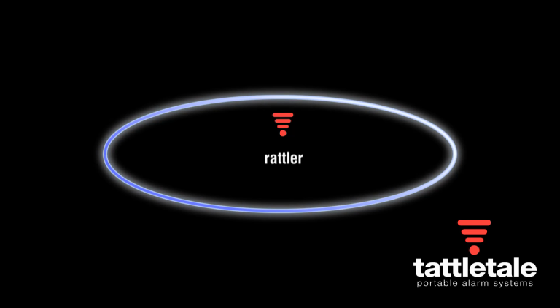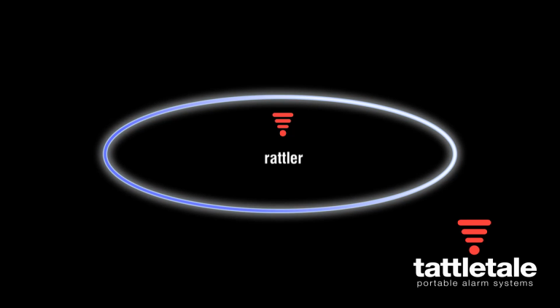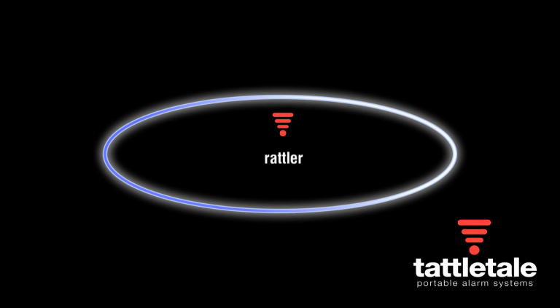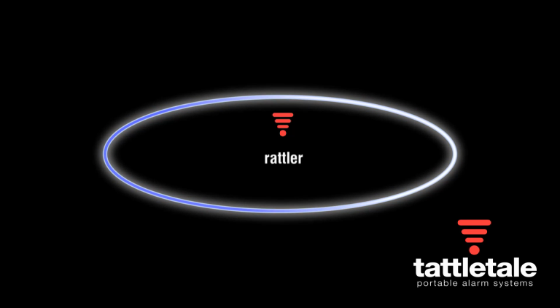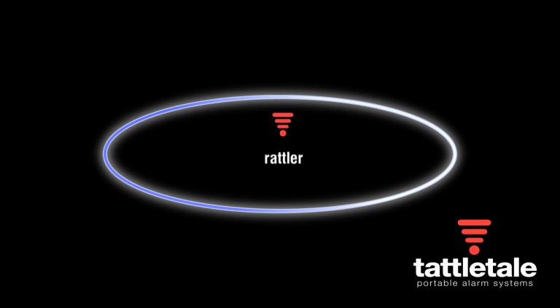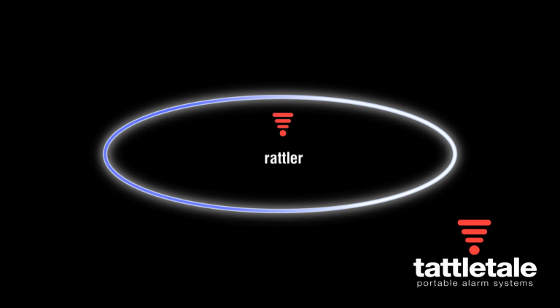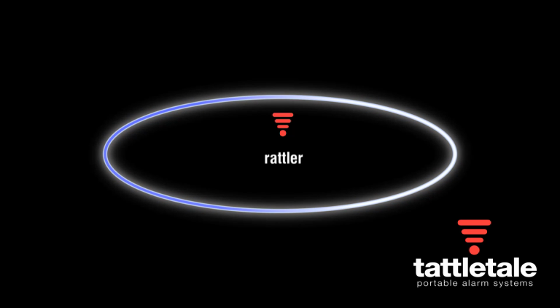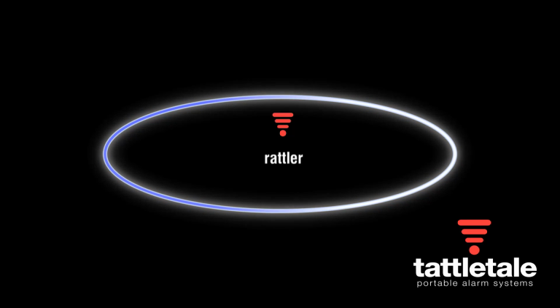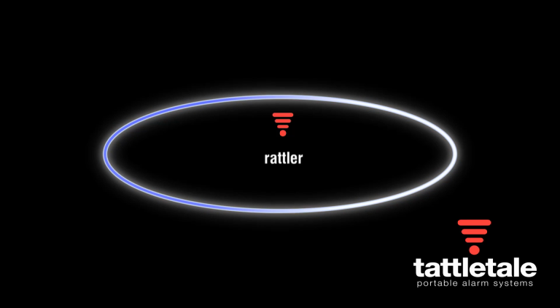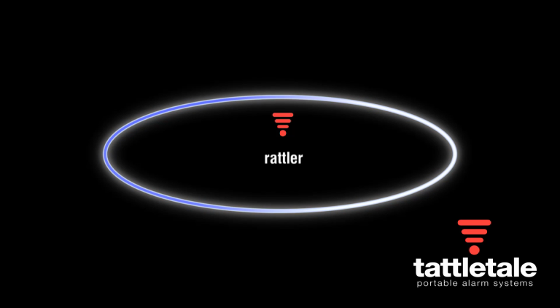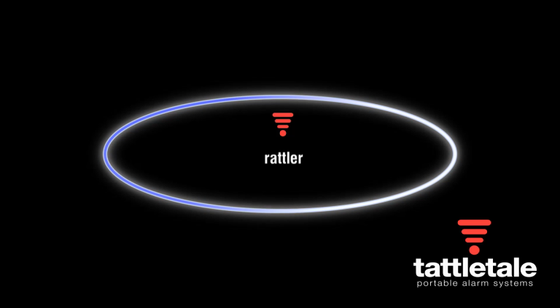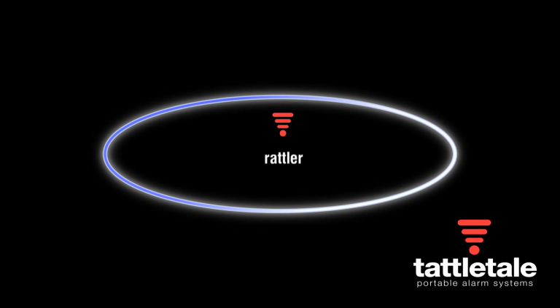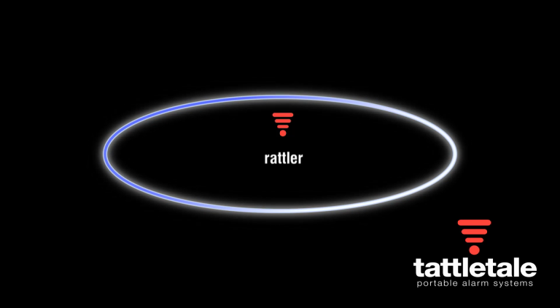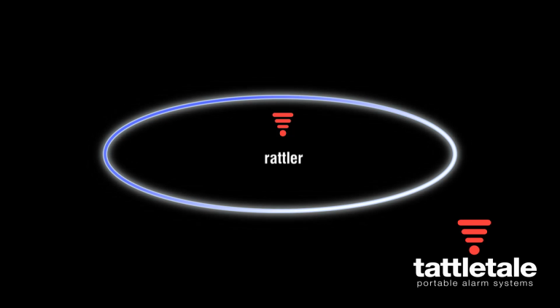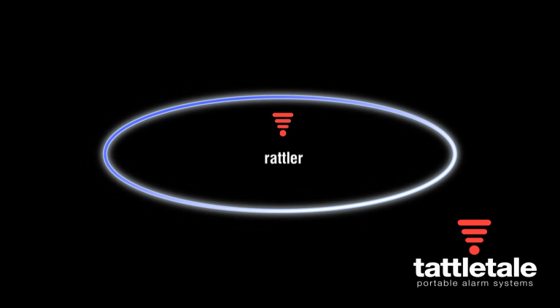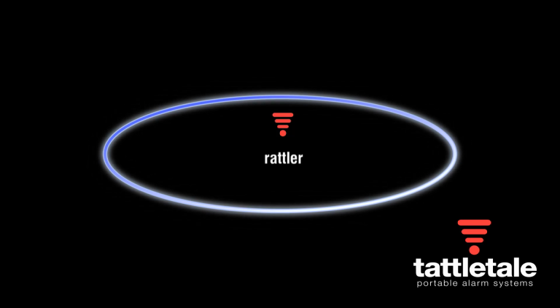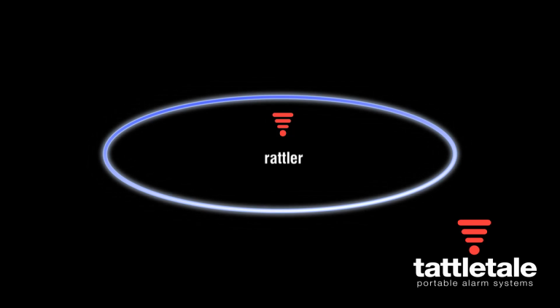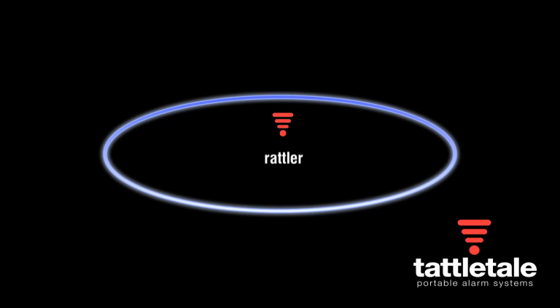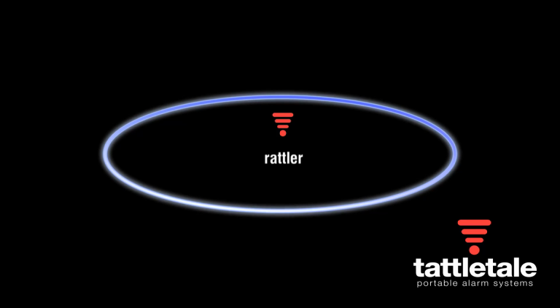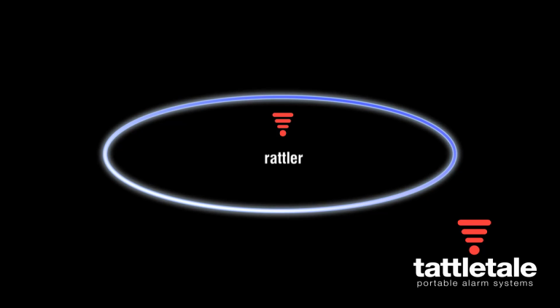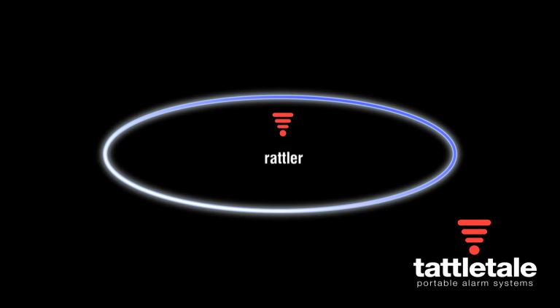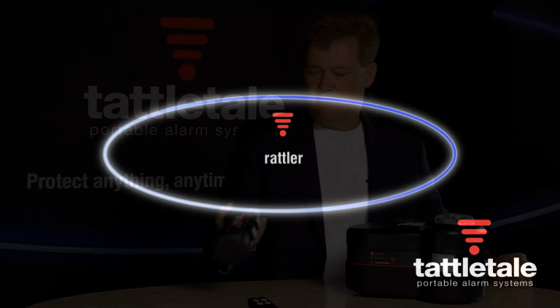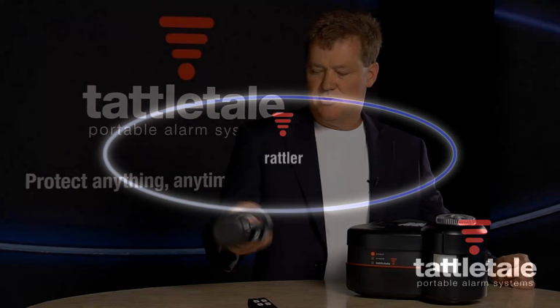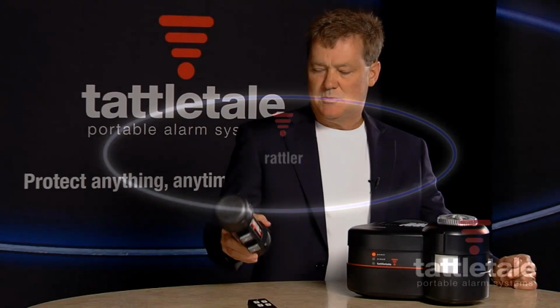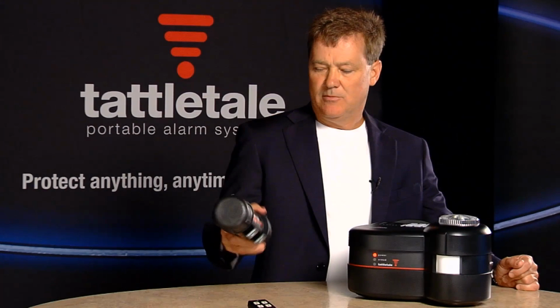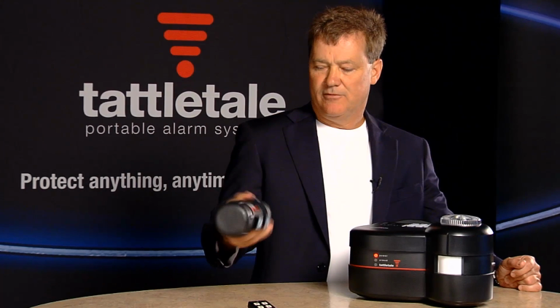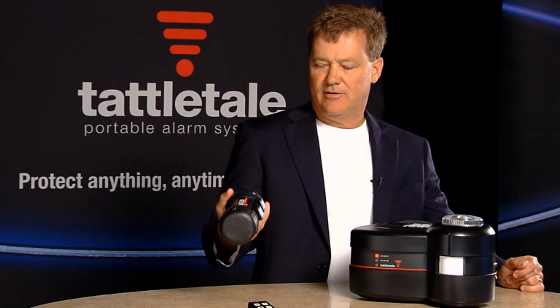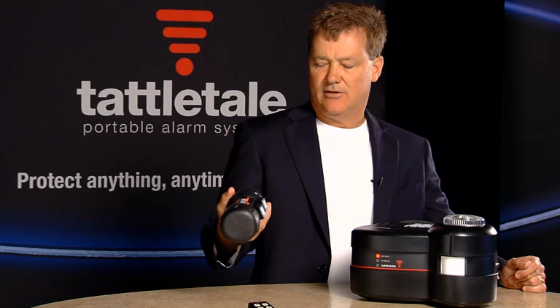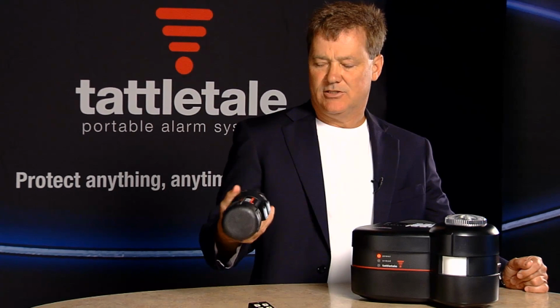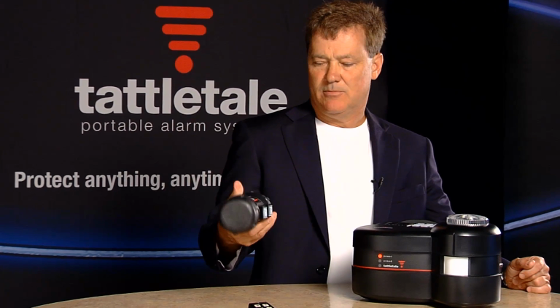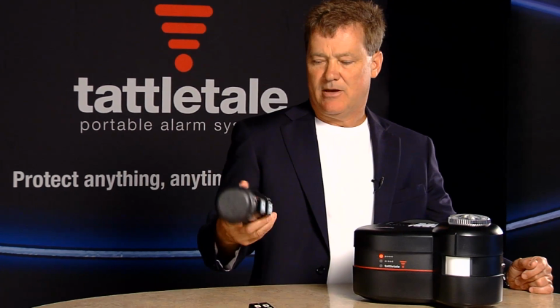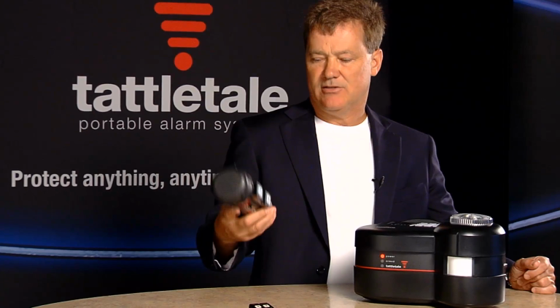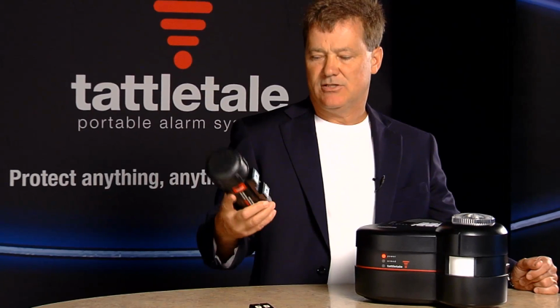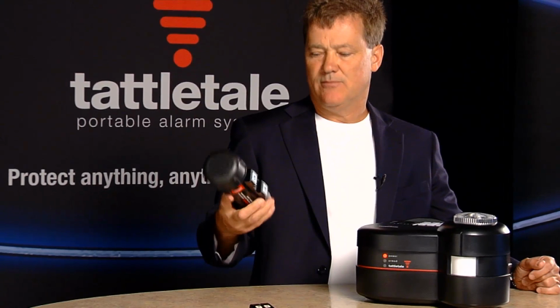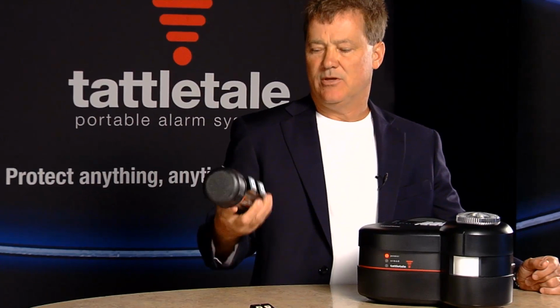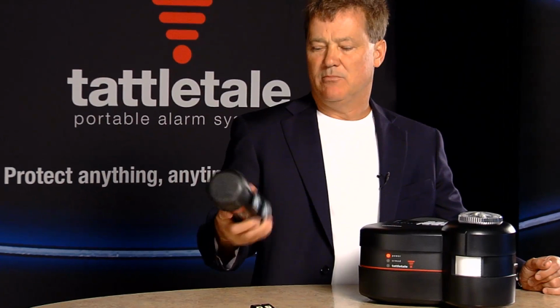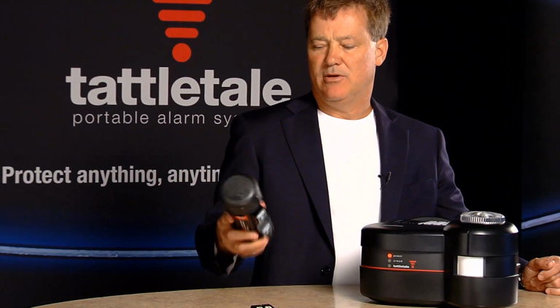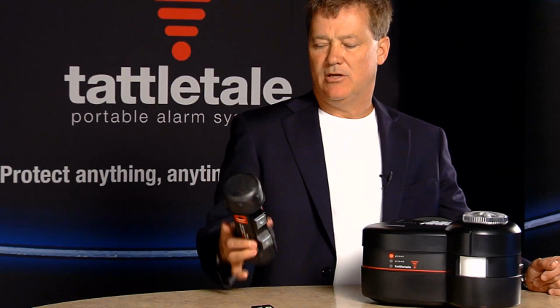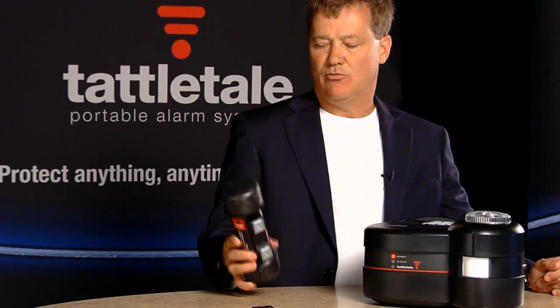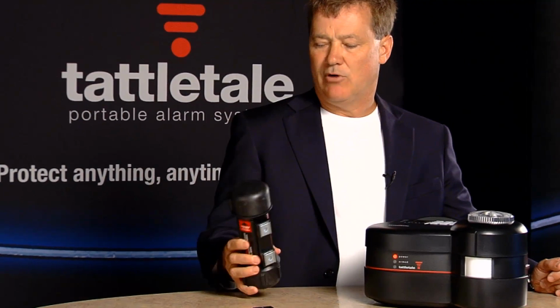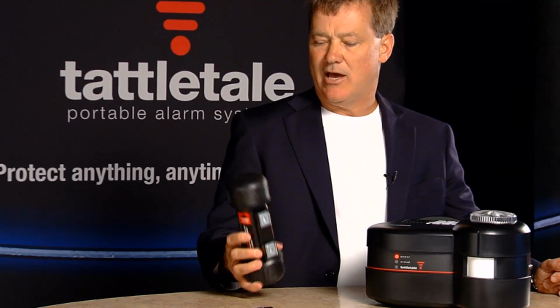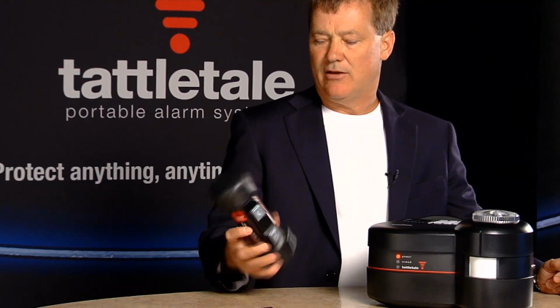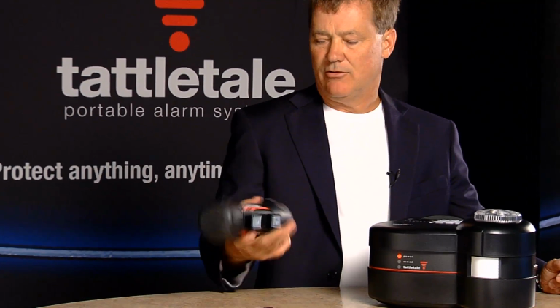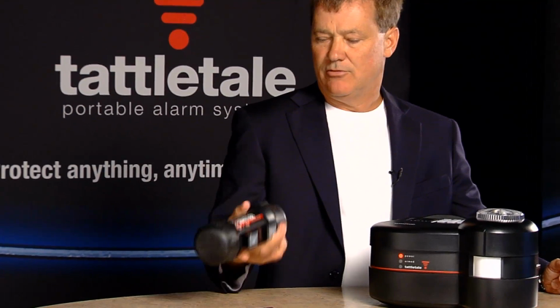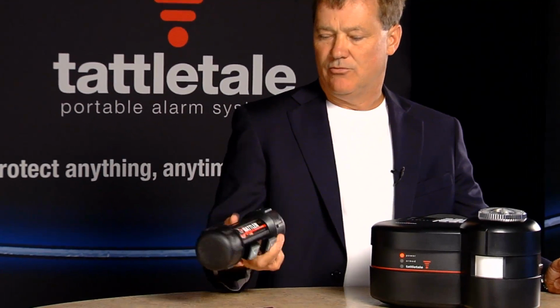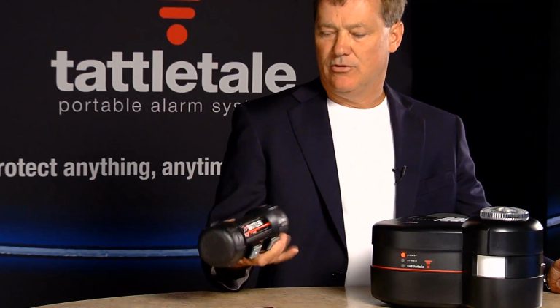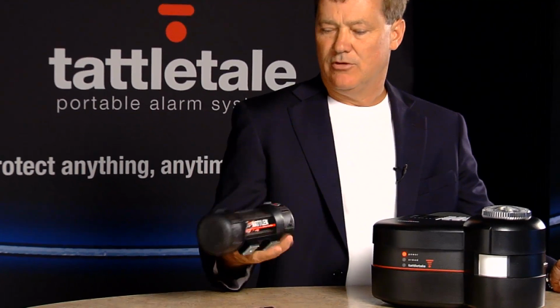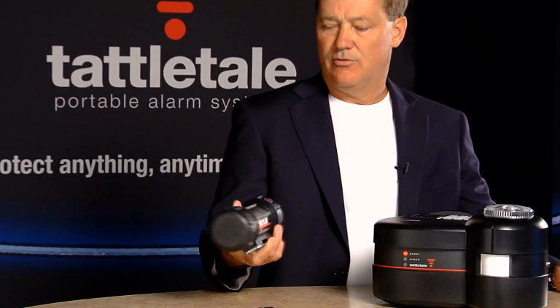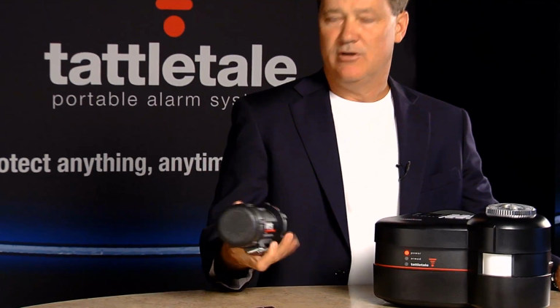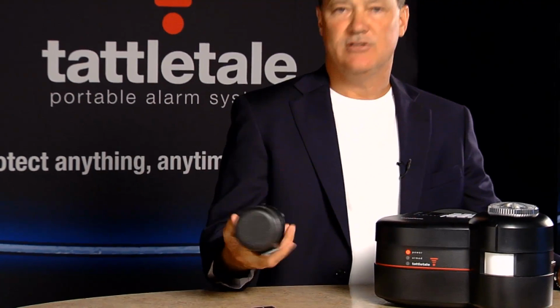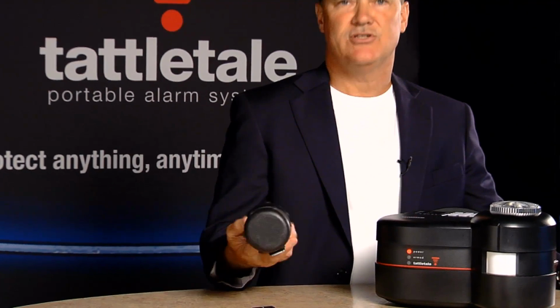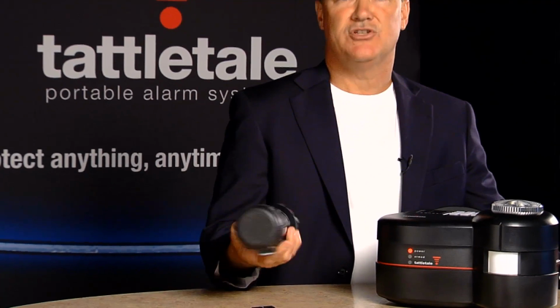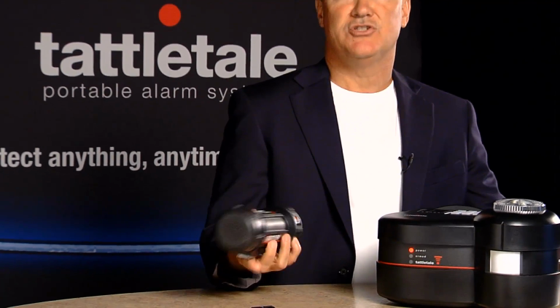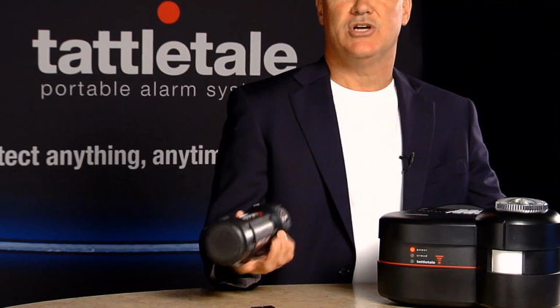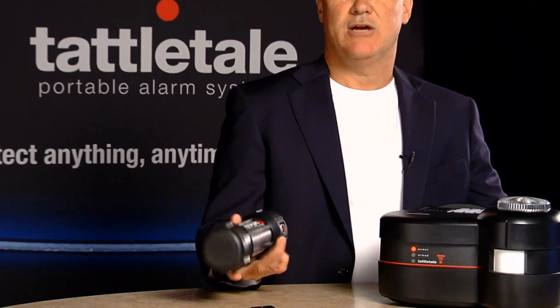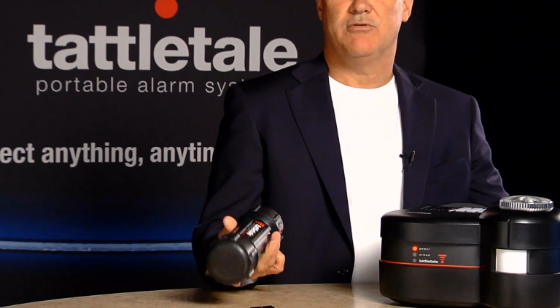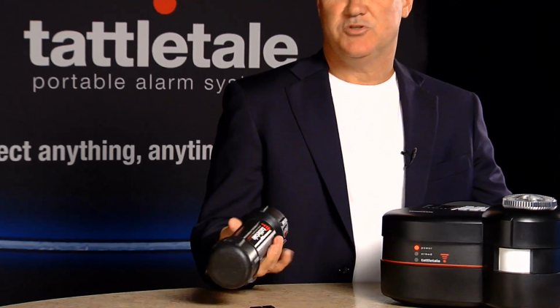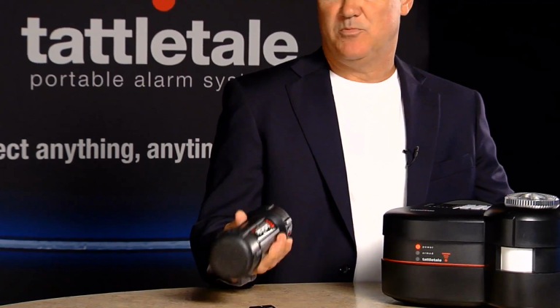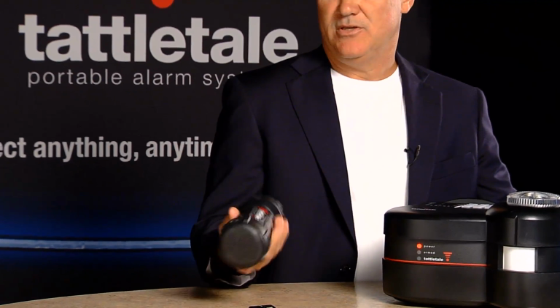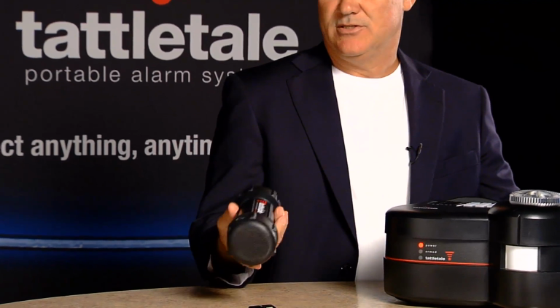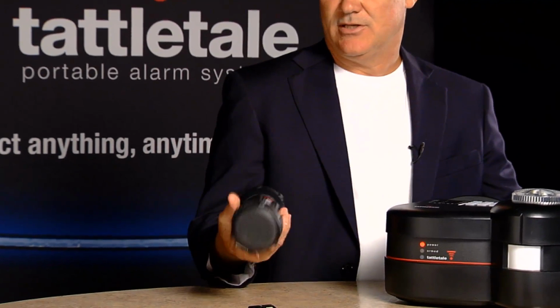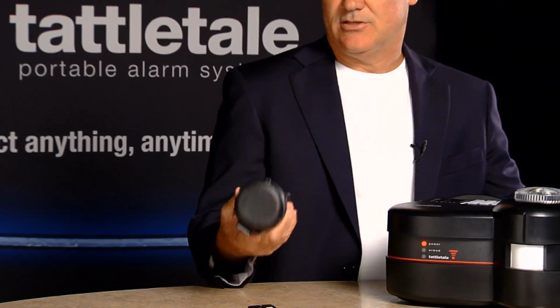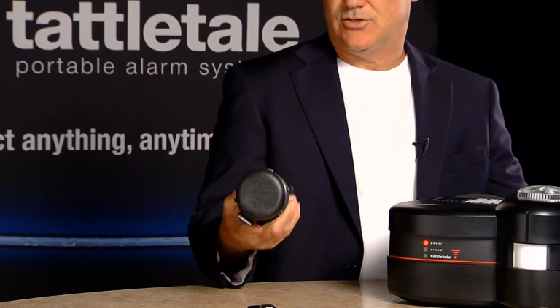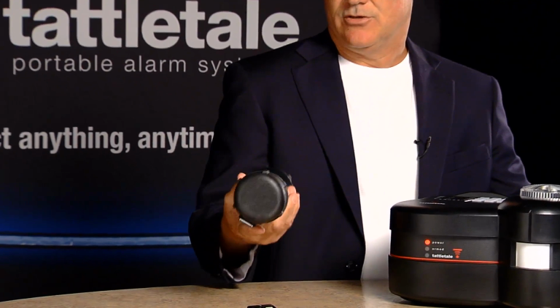The functionality of a Rattler — most people think it's about something being rattled, but really what it is, it's a gyro speed sensor.